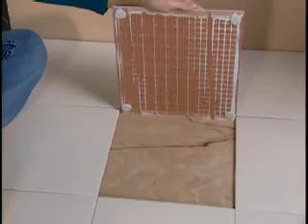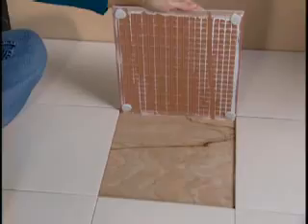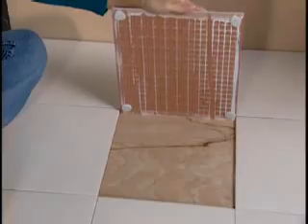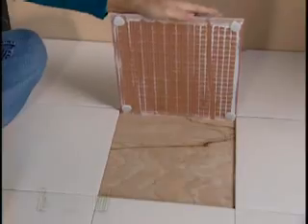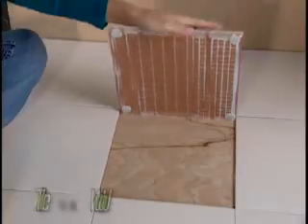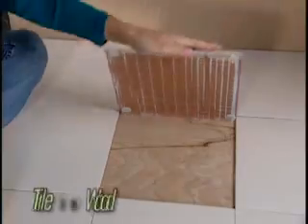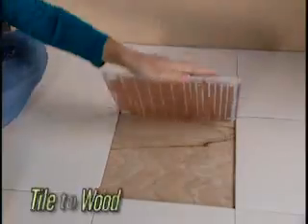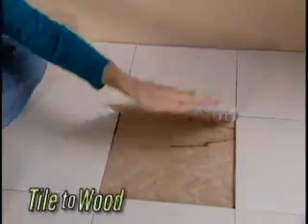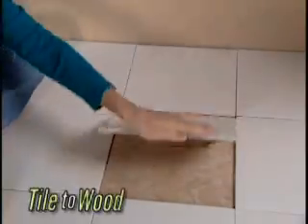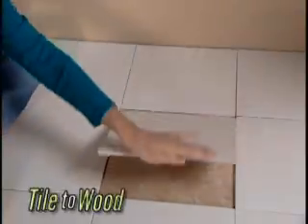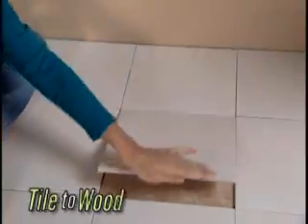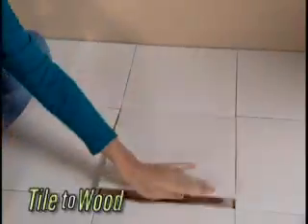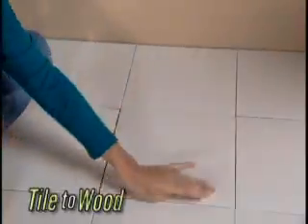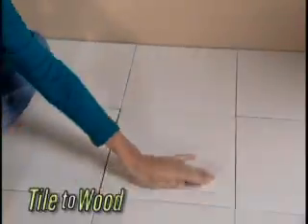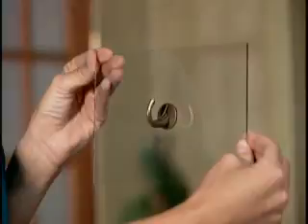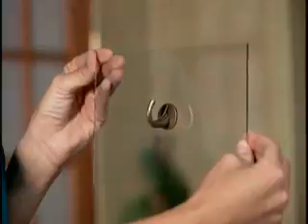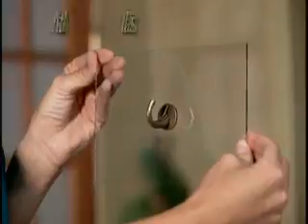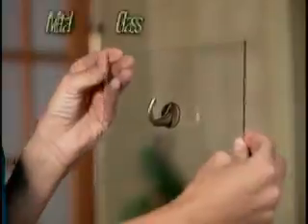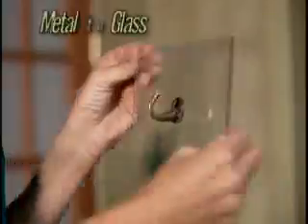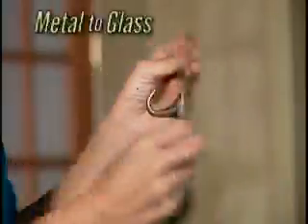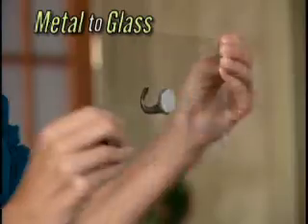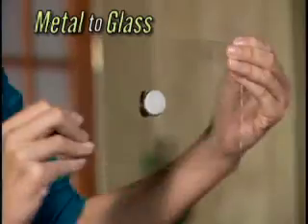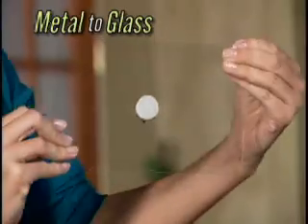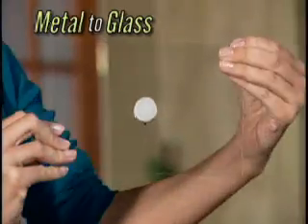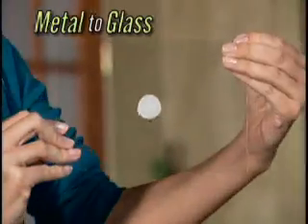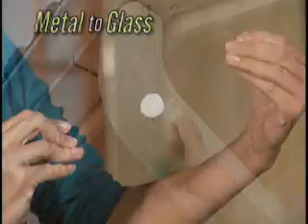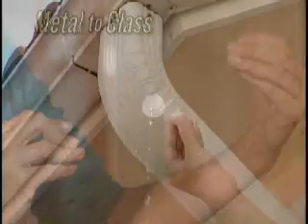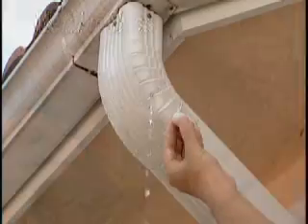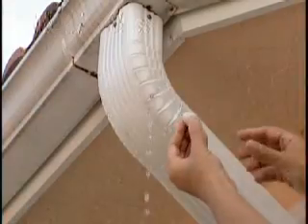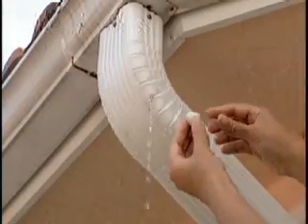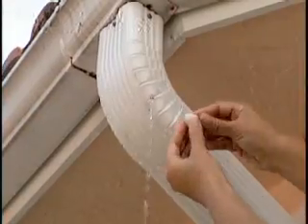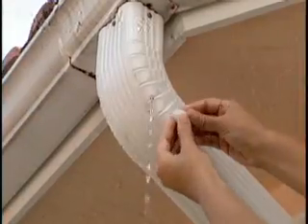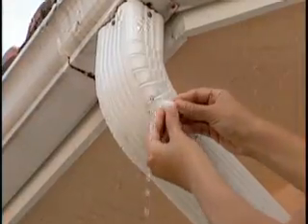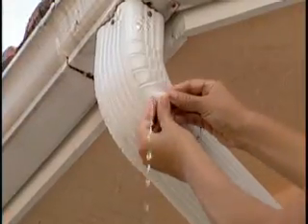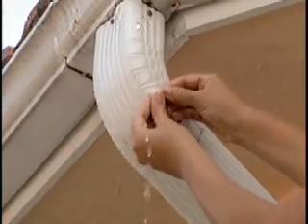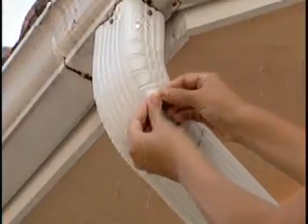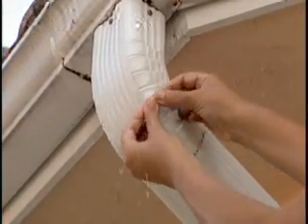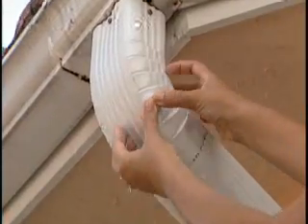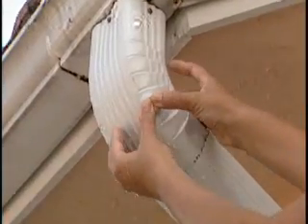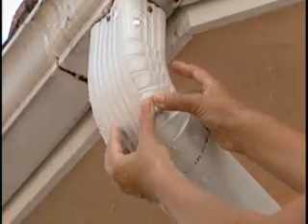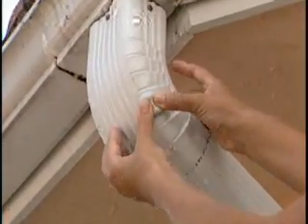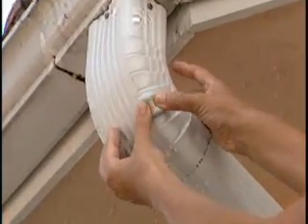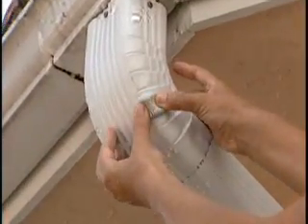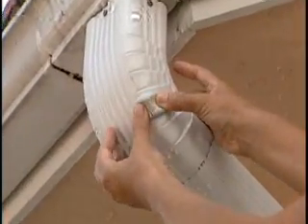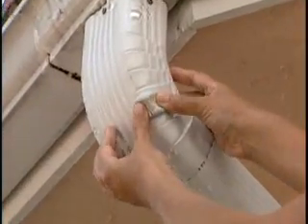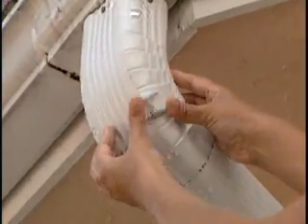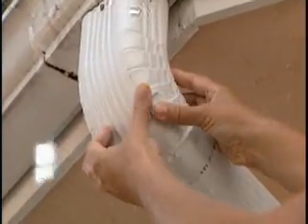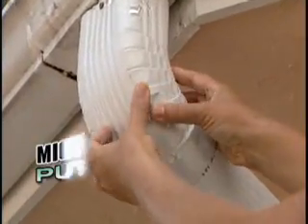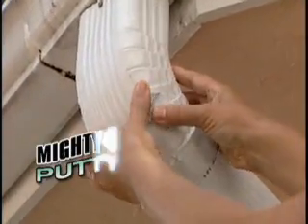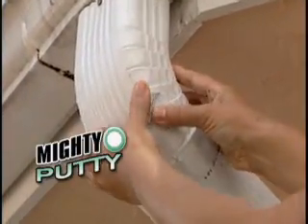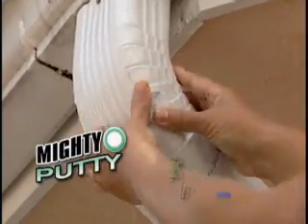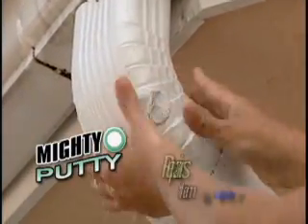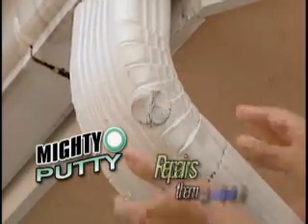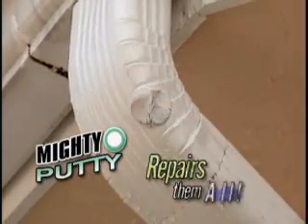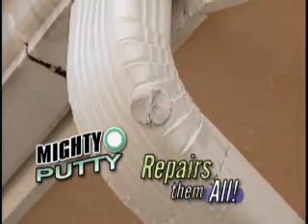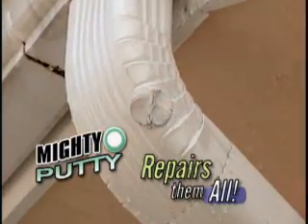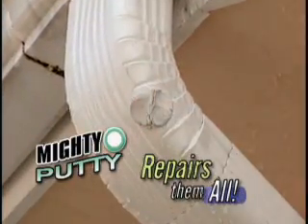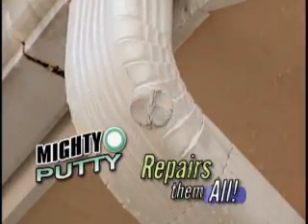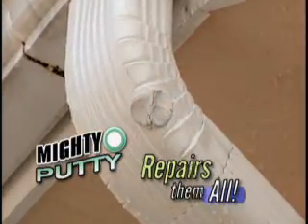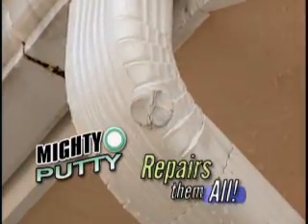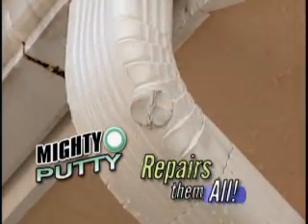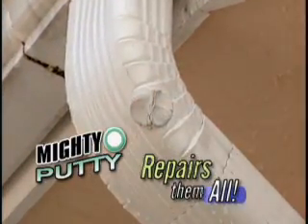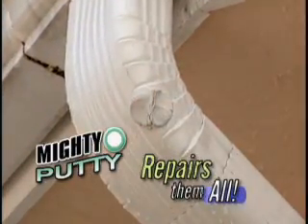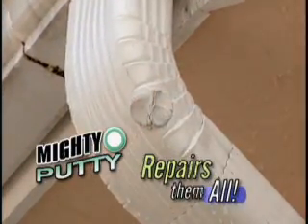Whether it's tile to wood, metal to glass, any job, big or small, Mighty Putty repairs them all.